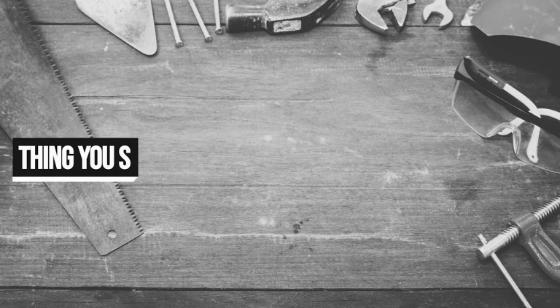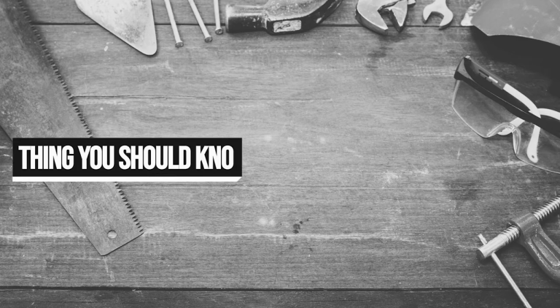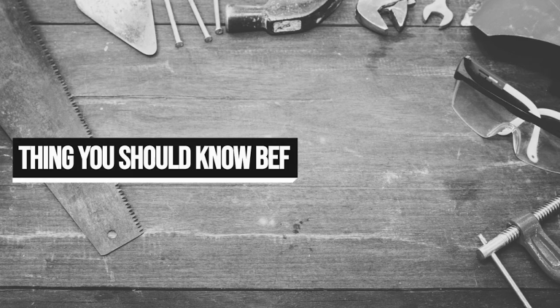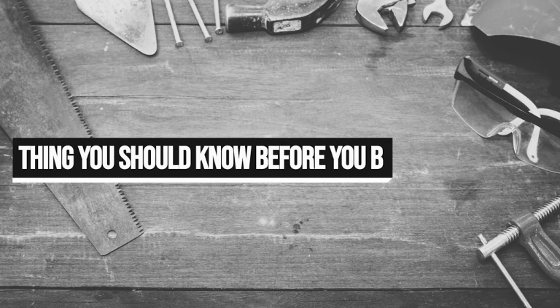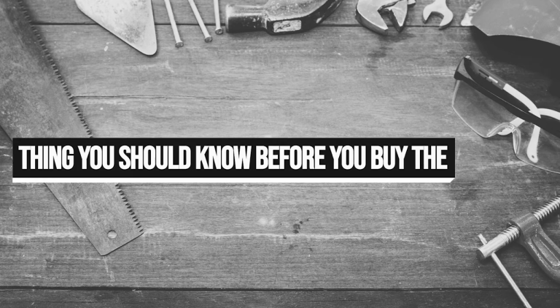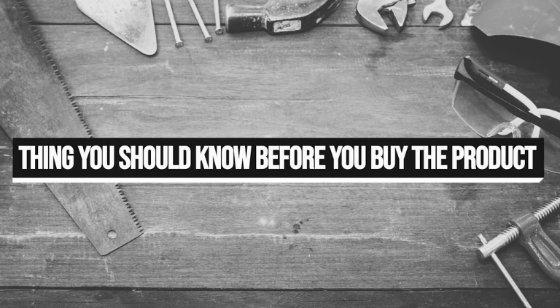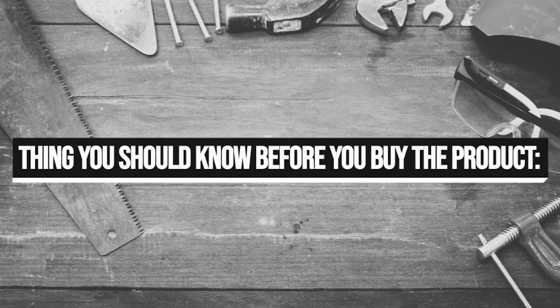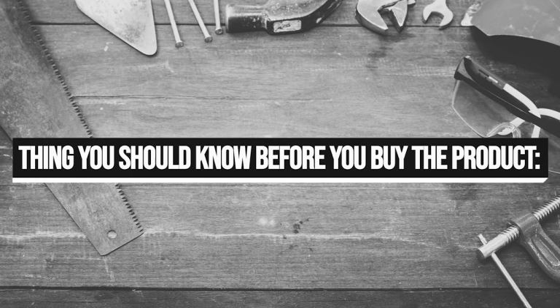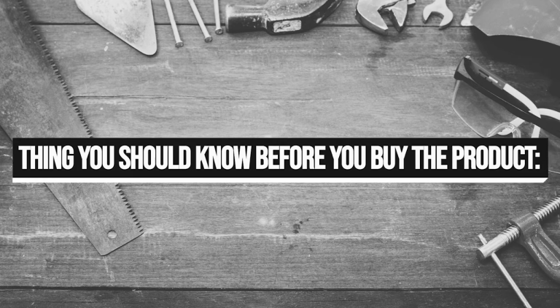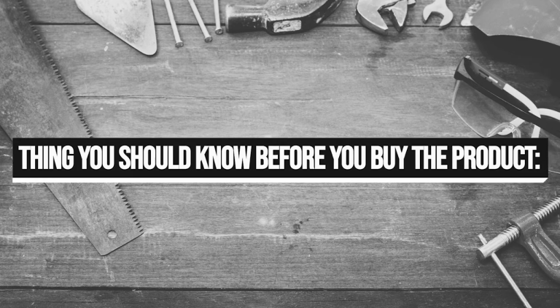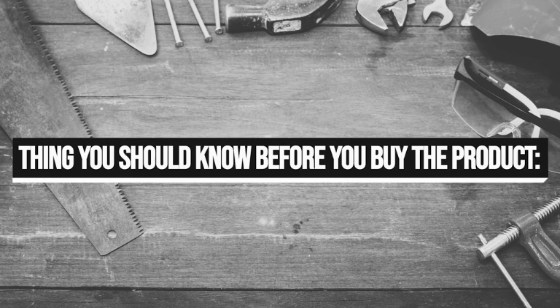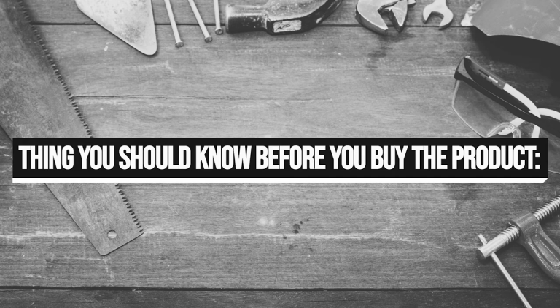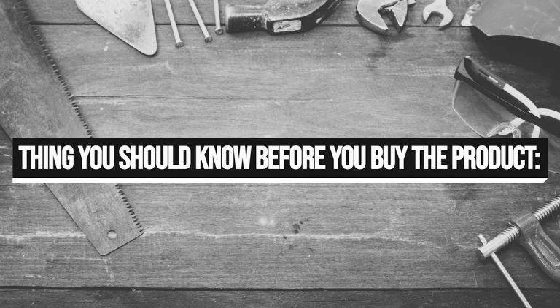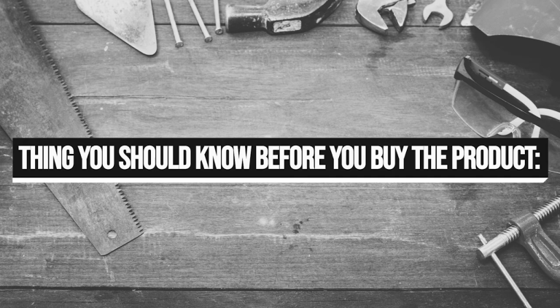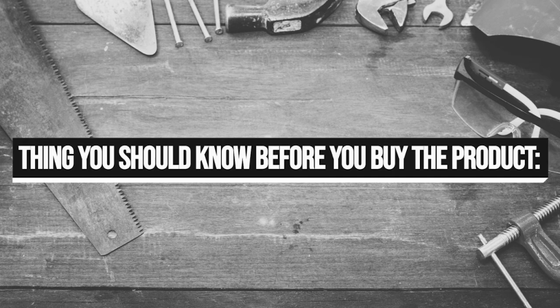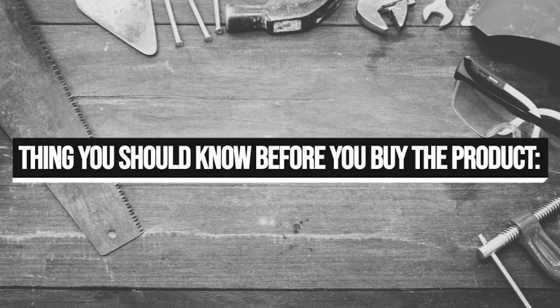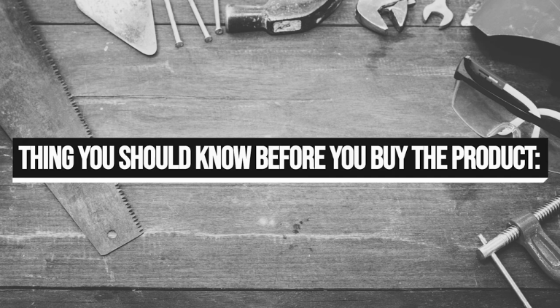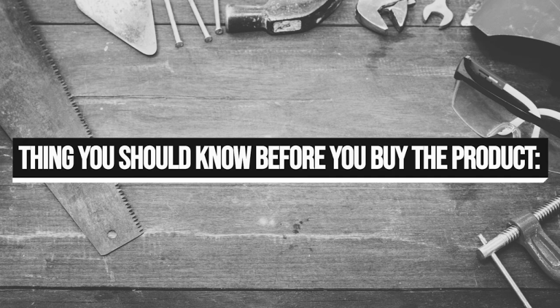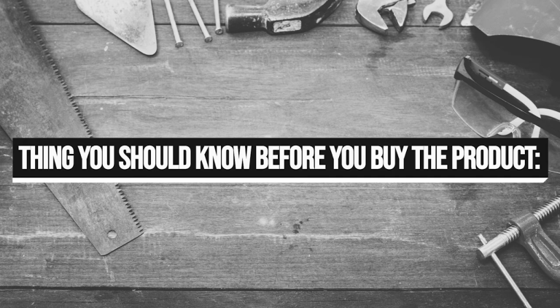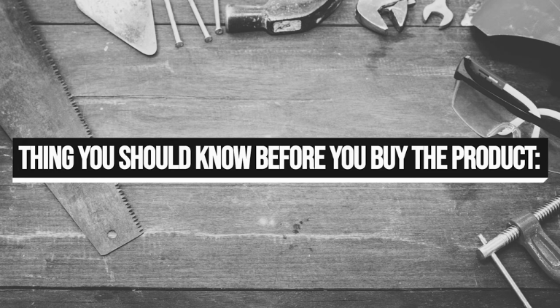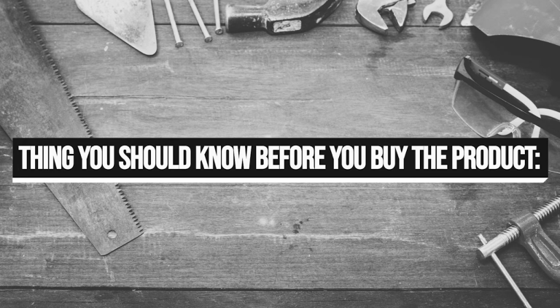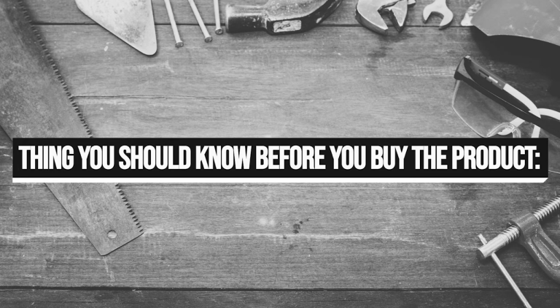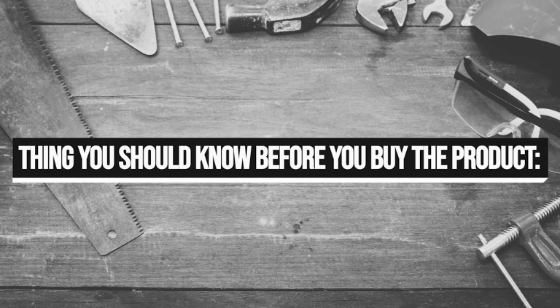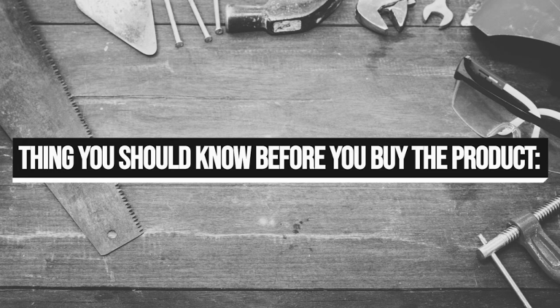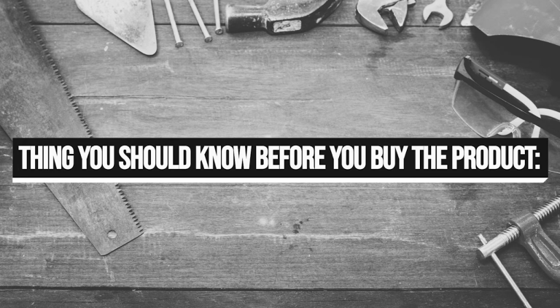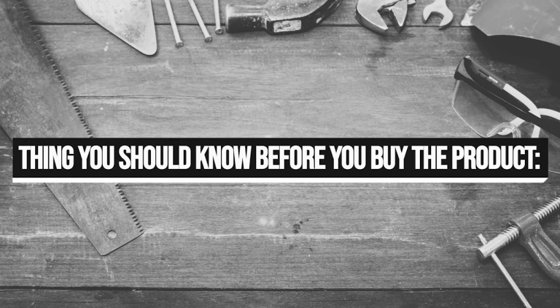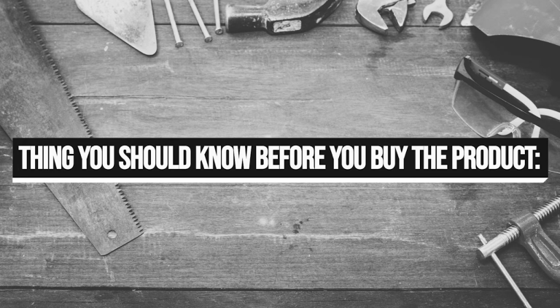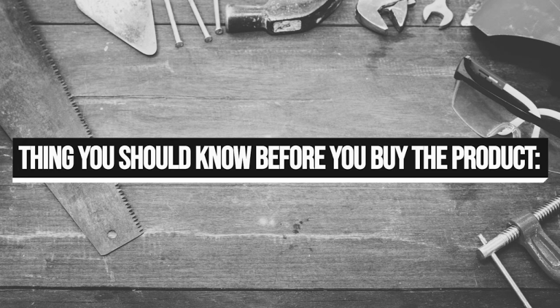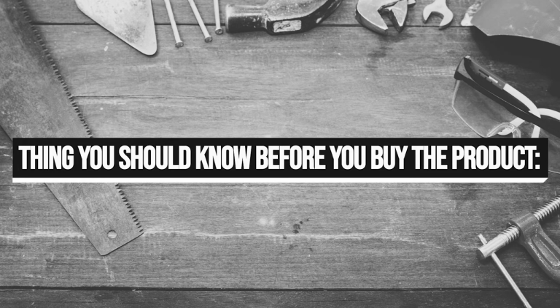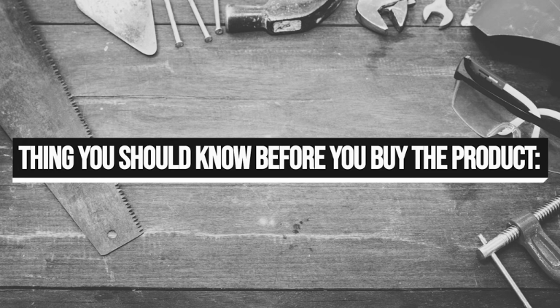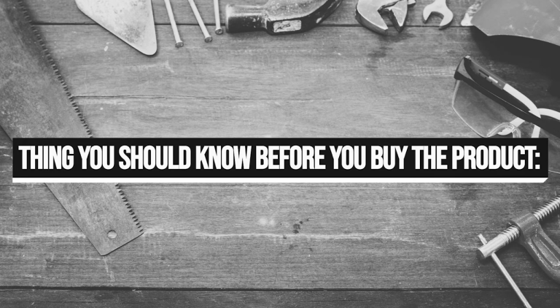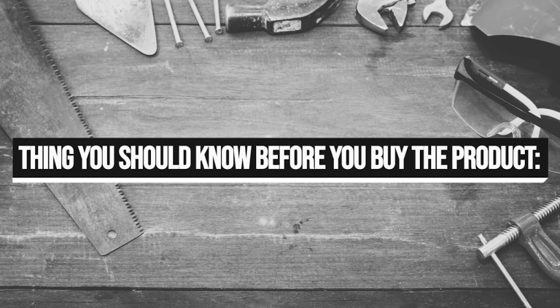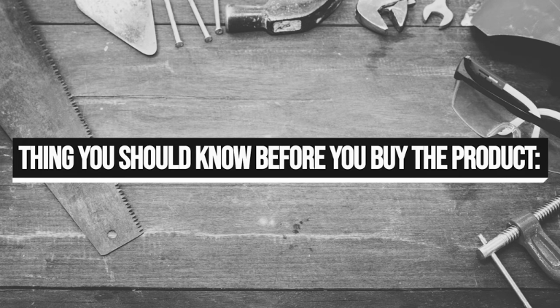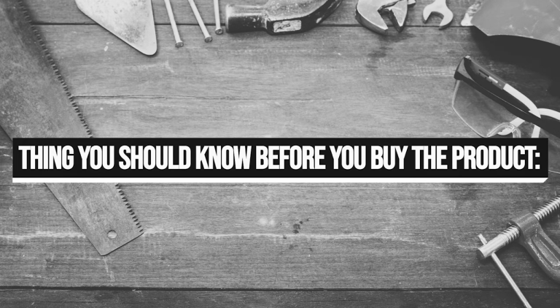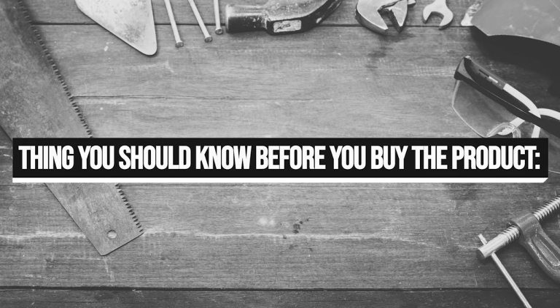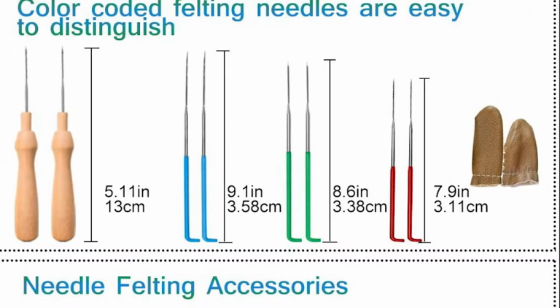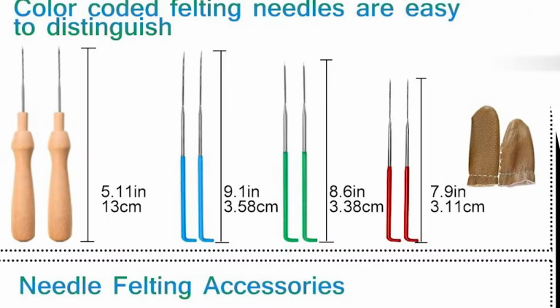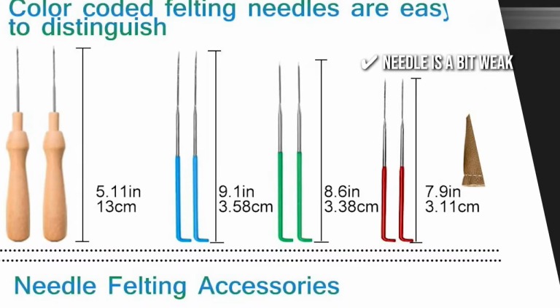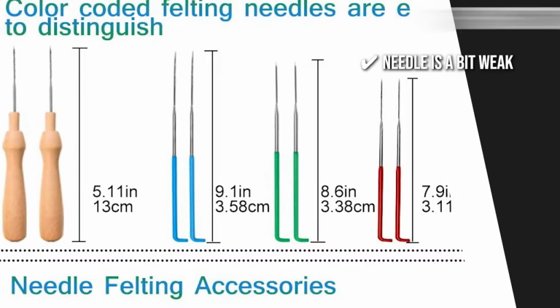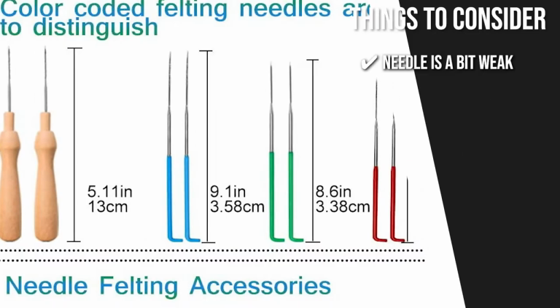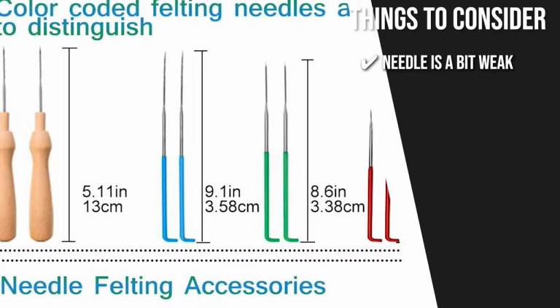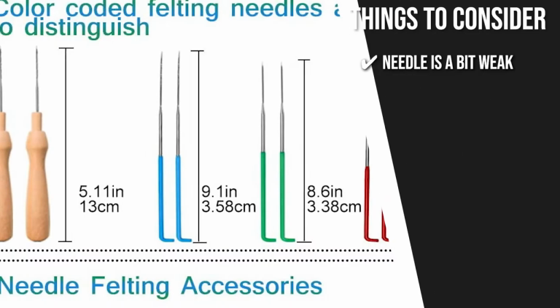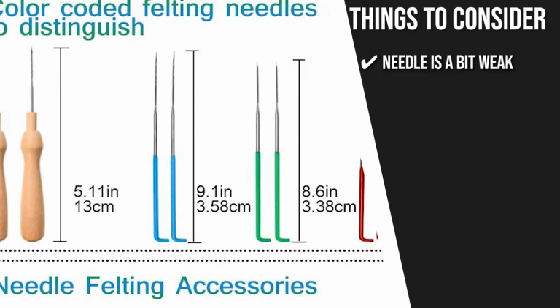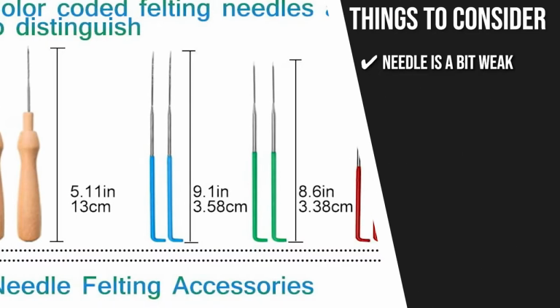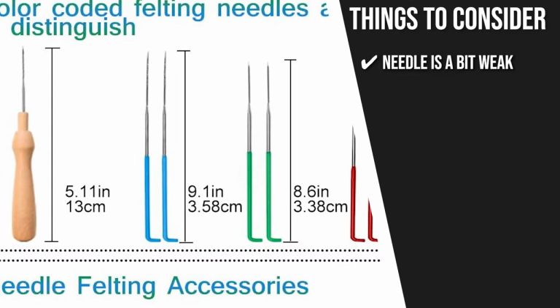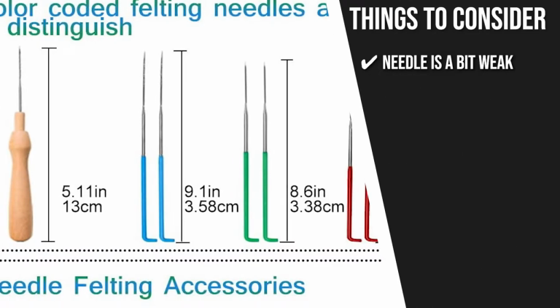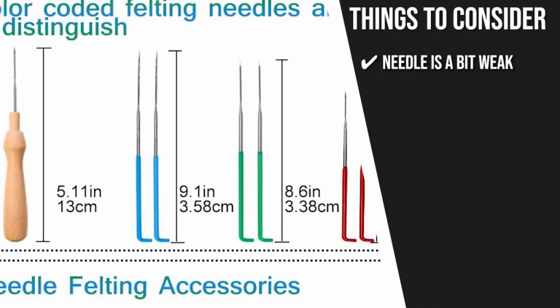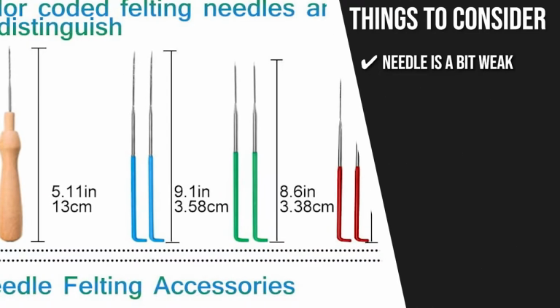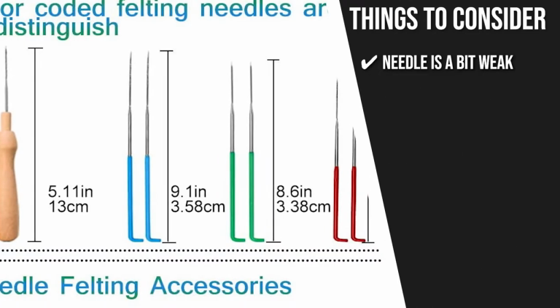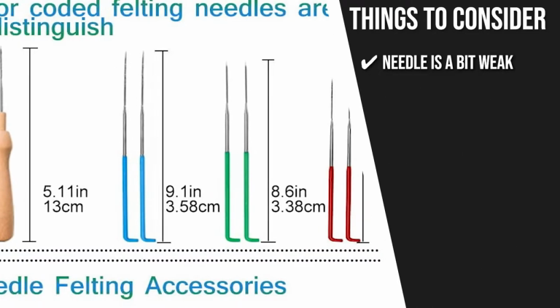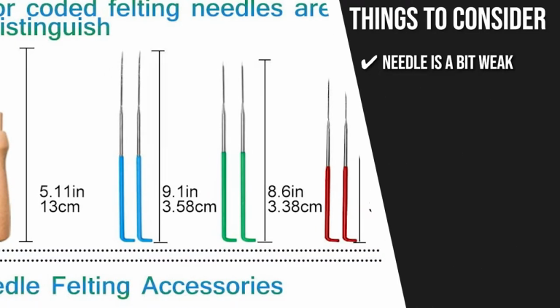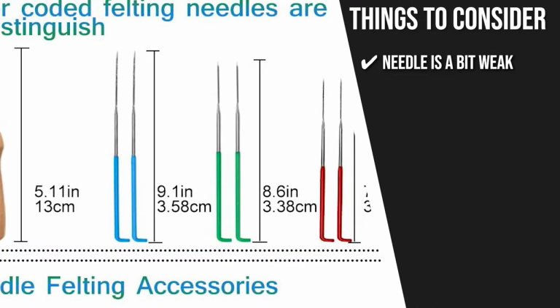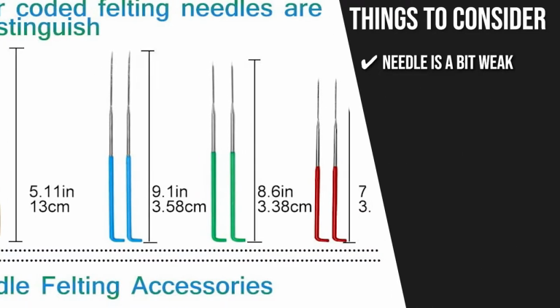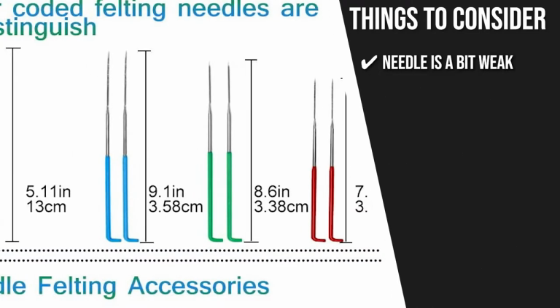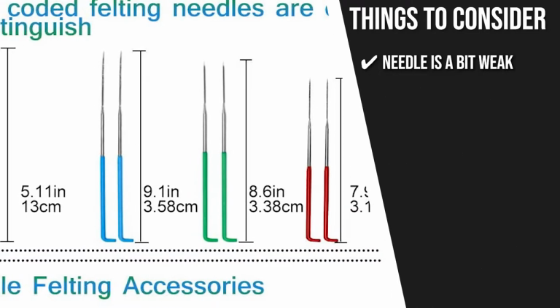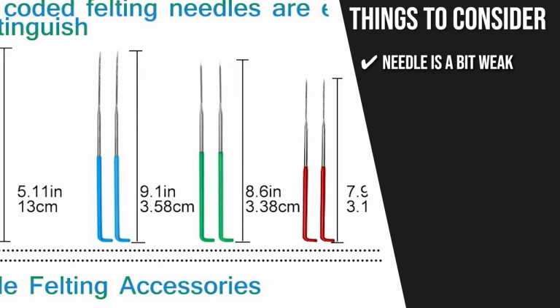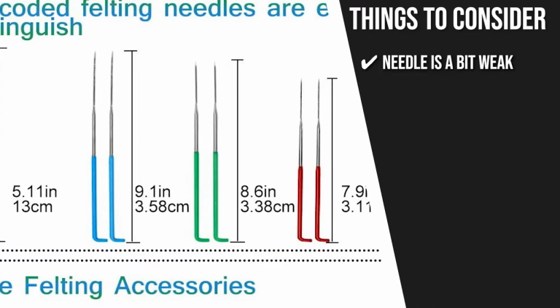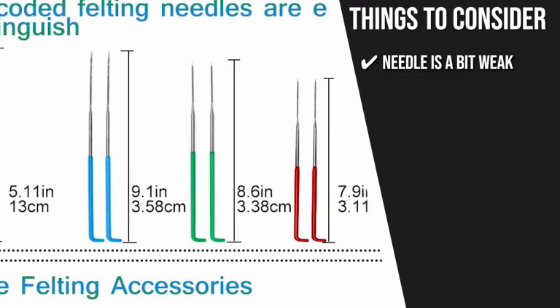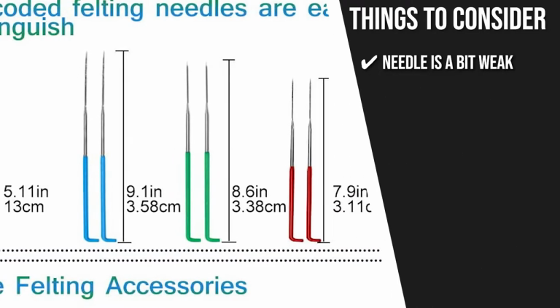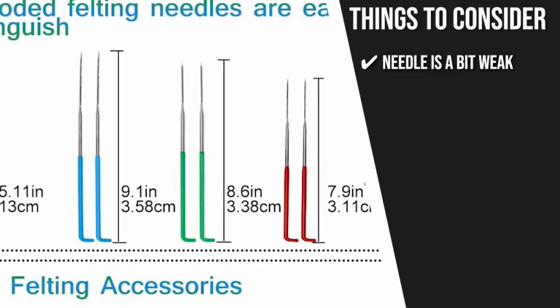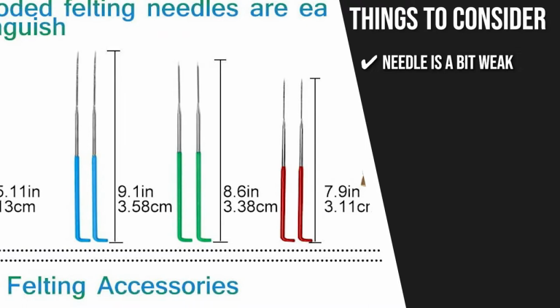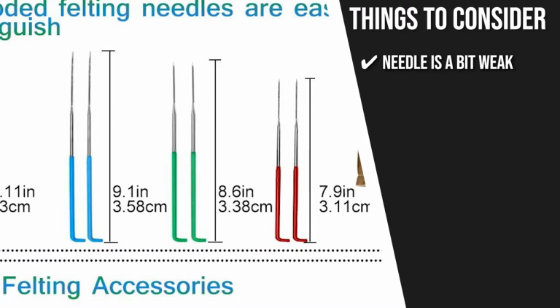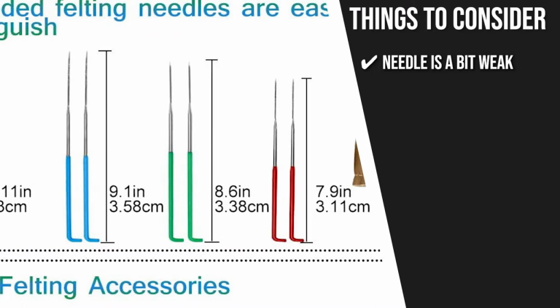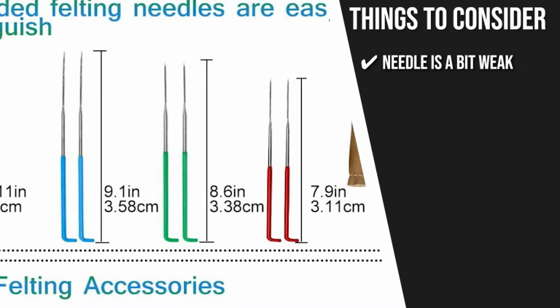Keeping all of that in mind, the thing you should know before you buy the product is: the needle is a bit weak, so you need to be very careful.